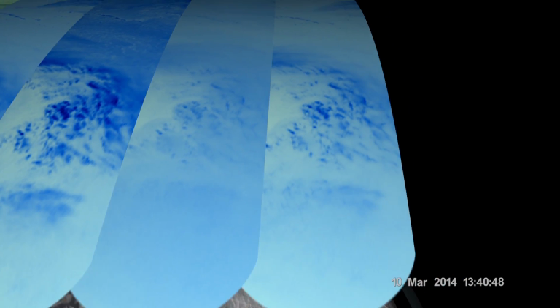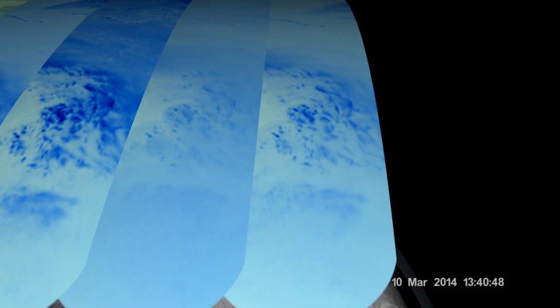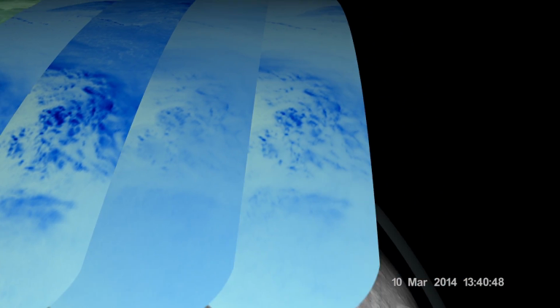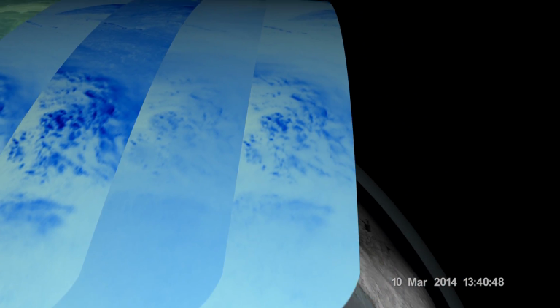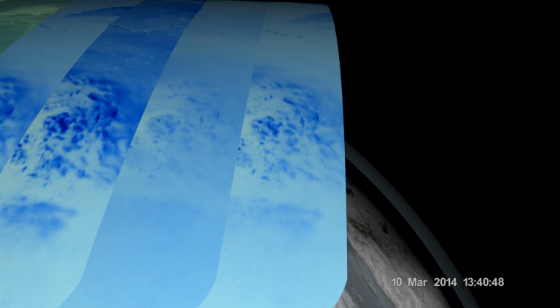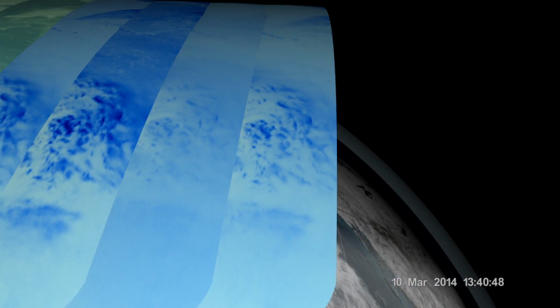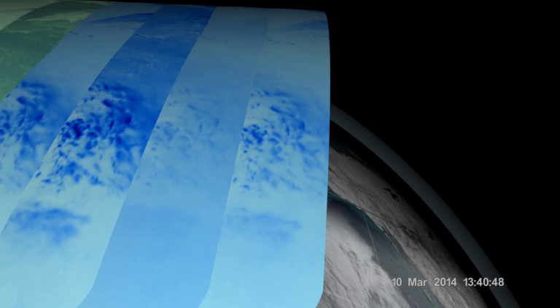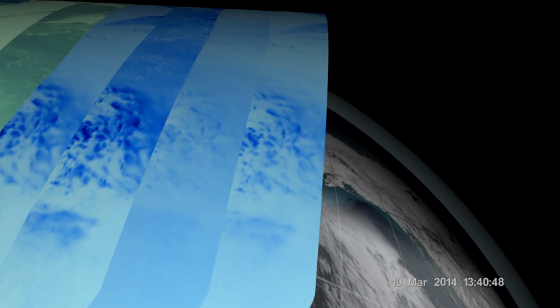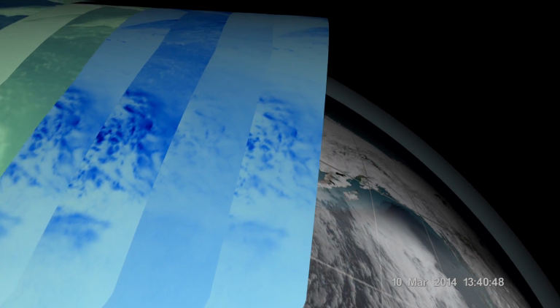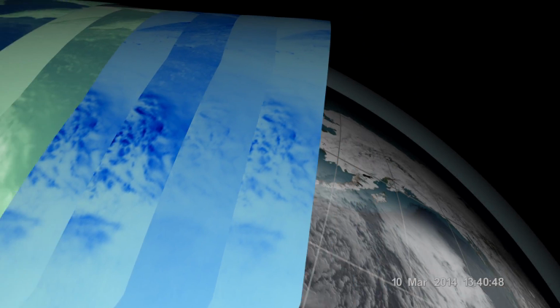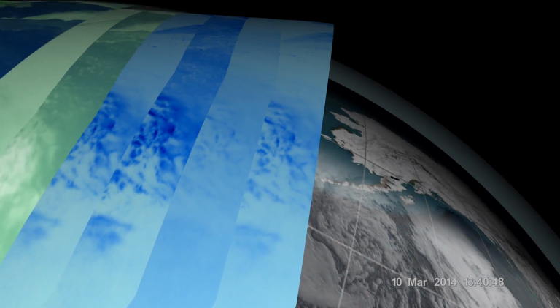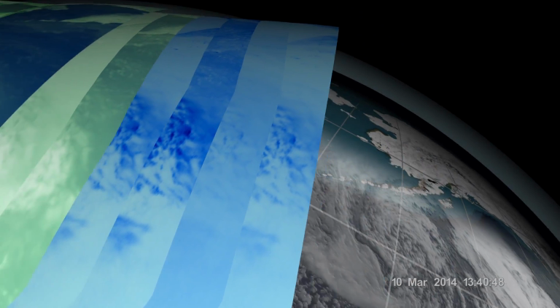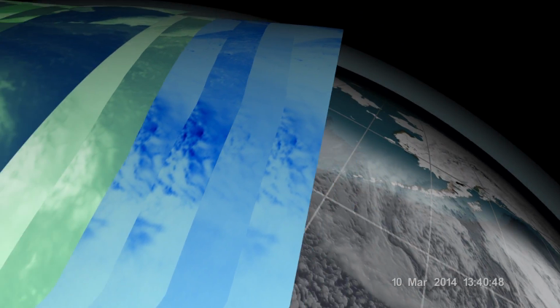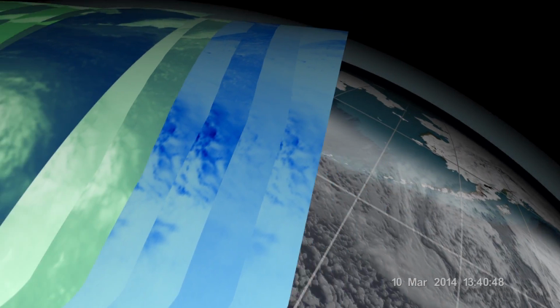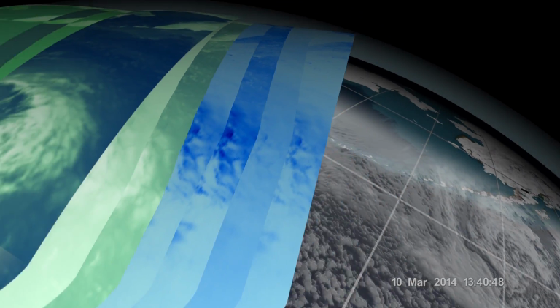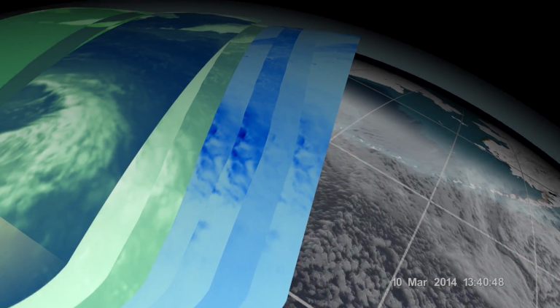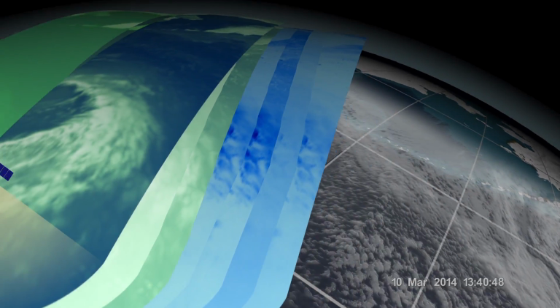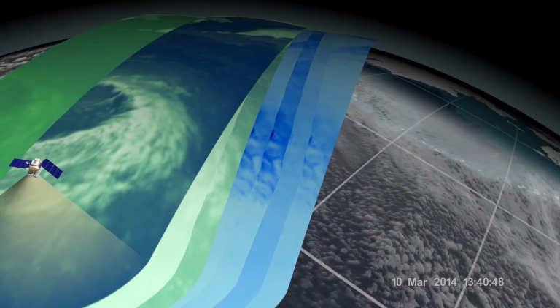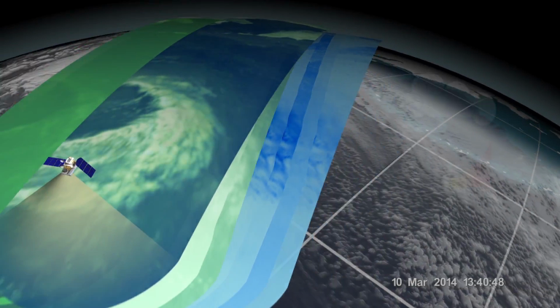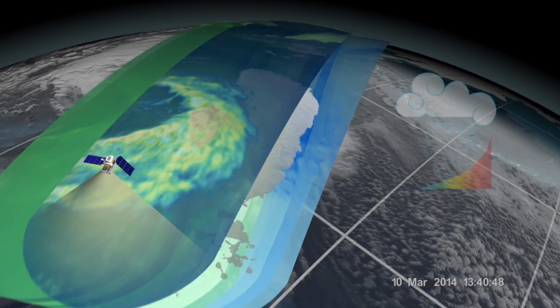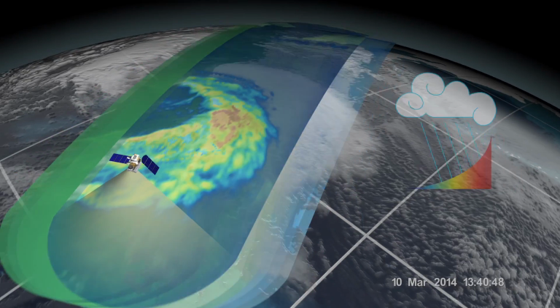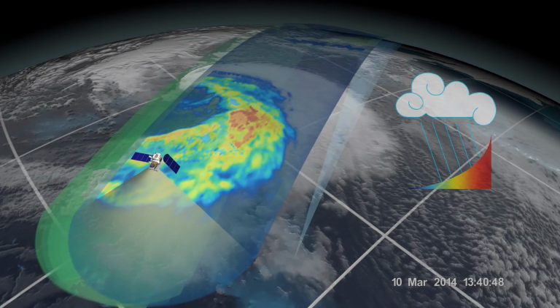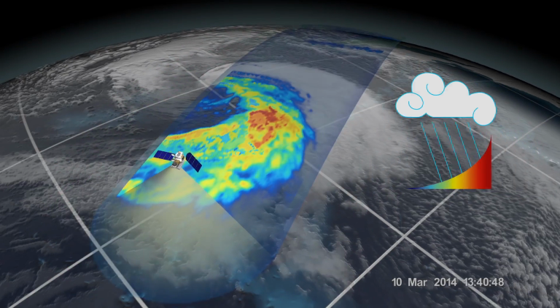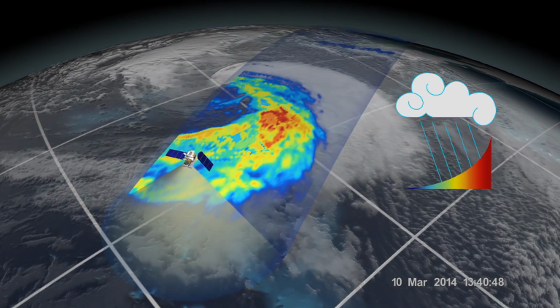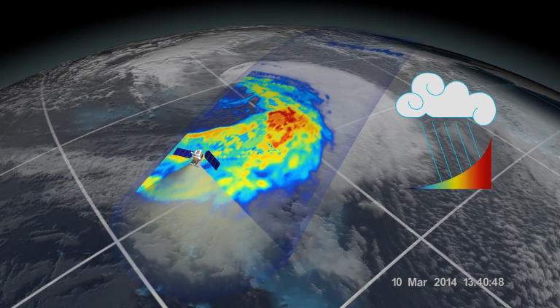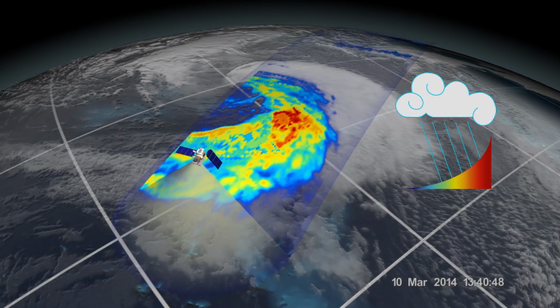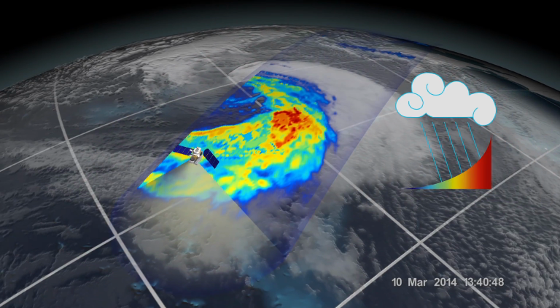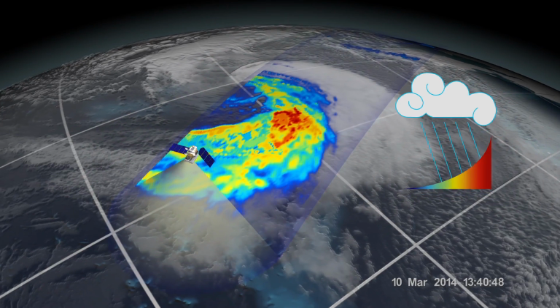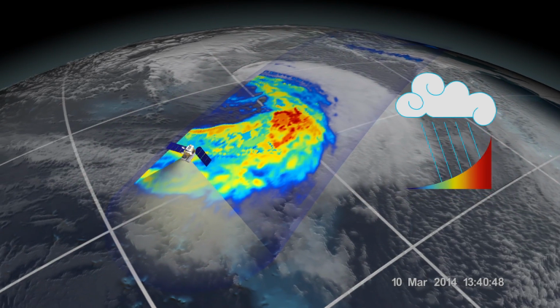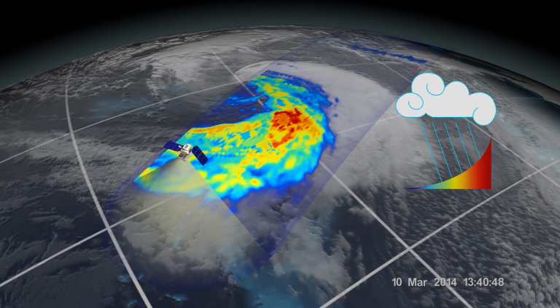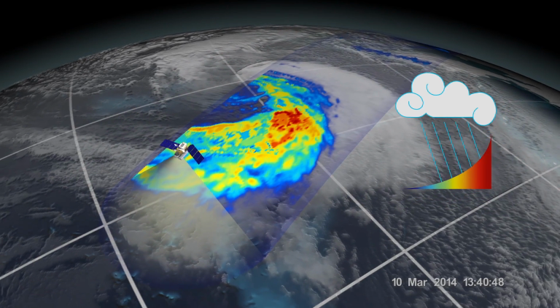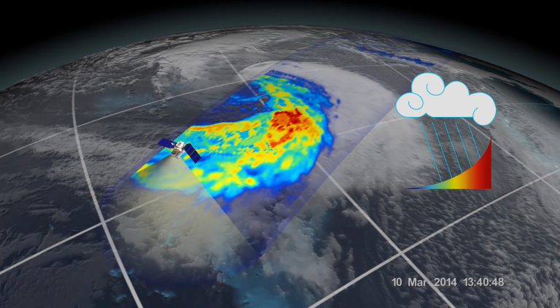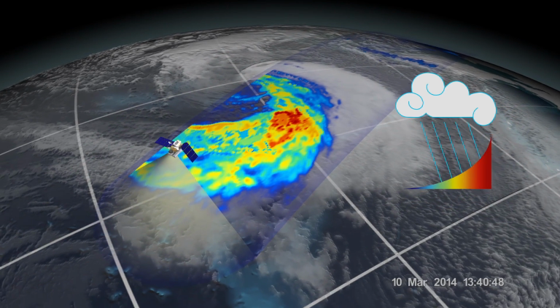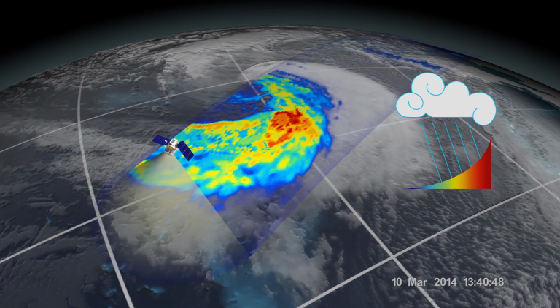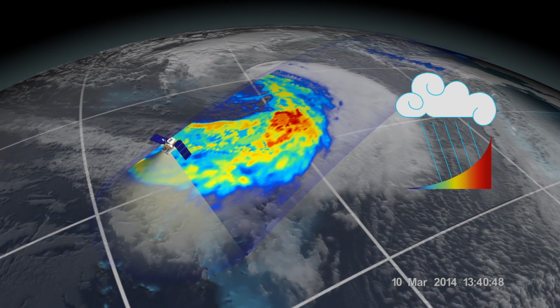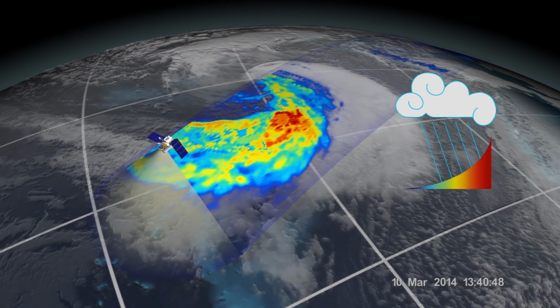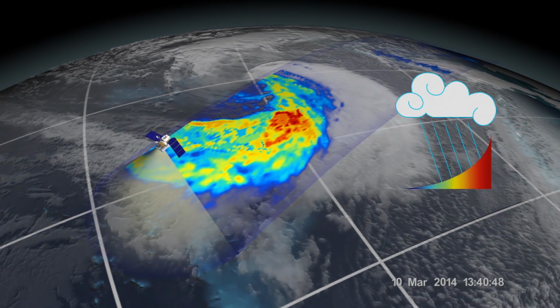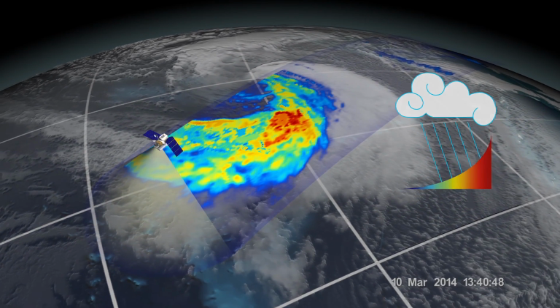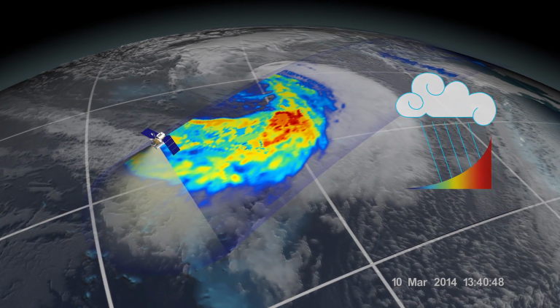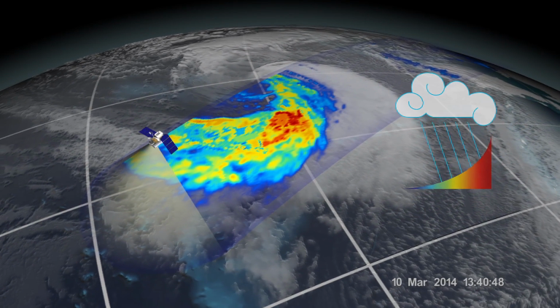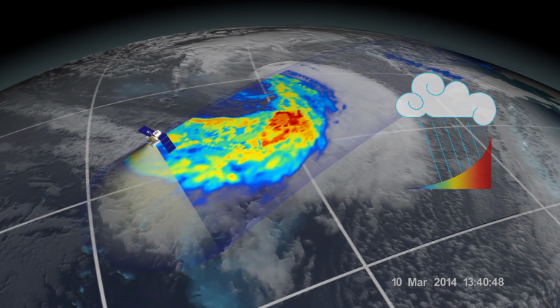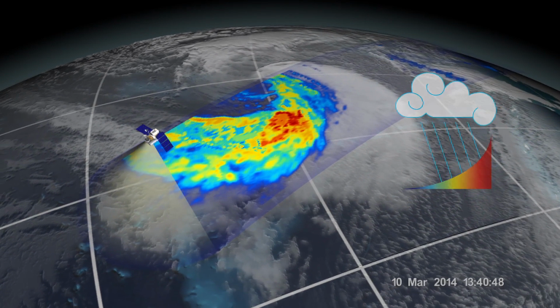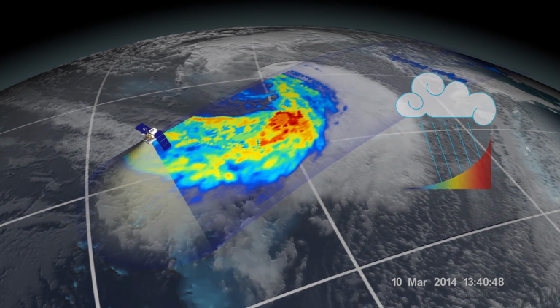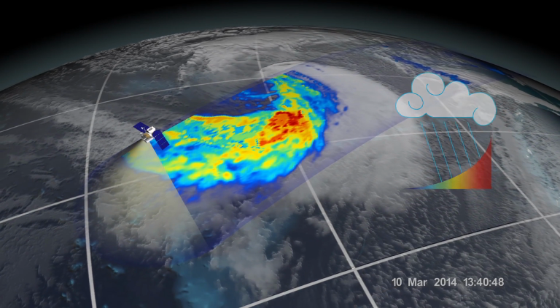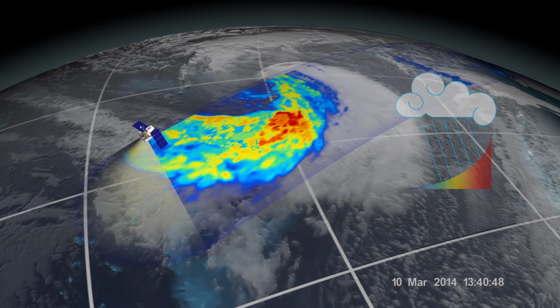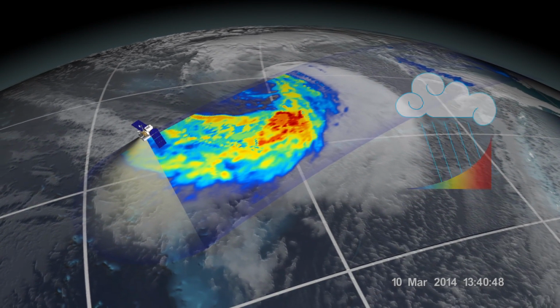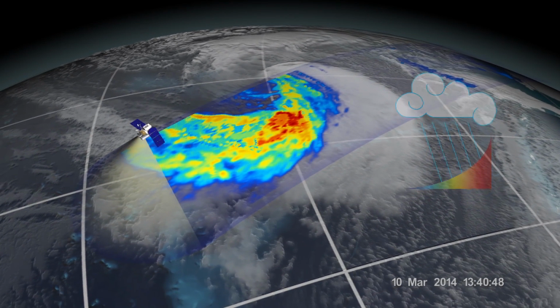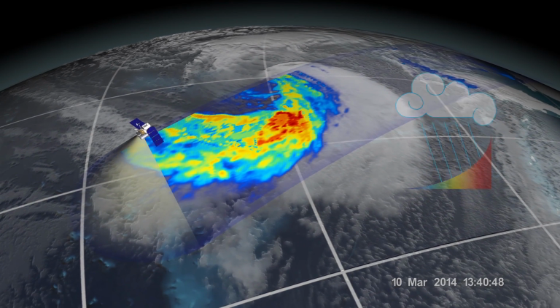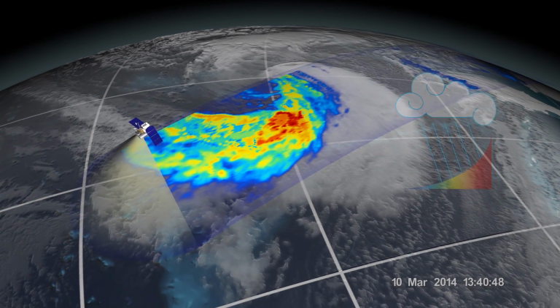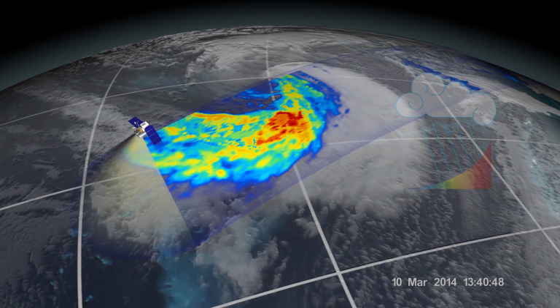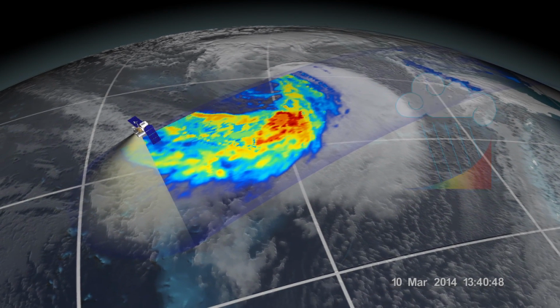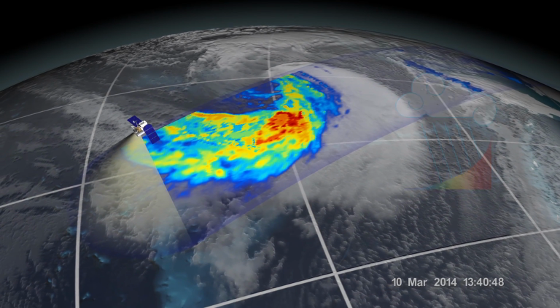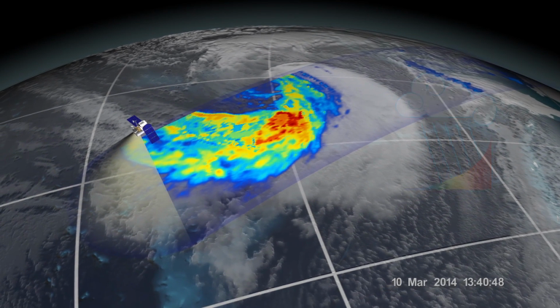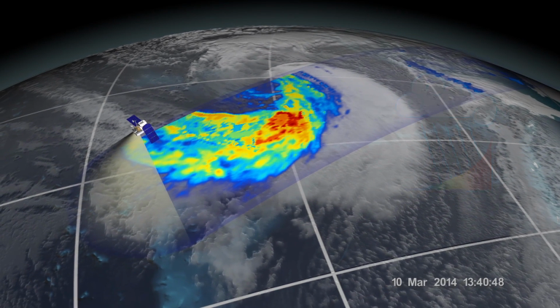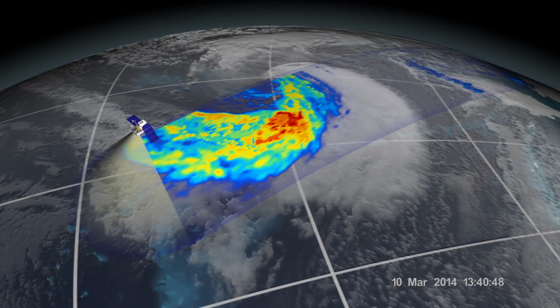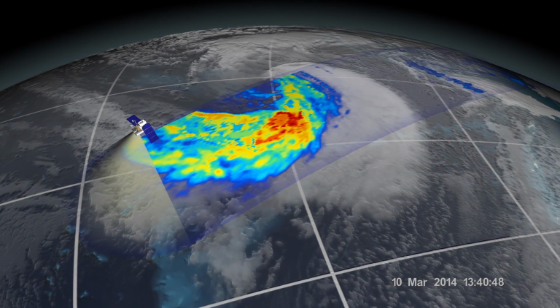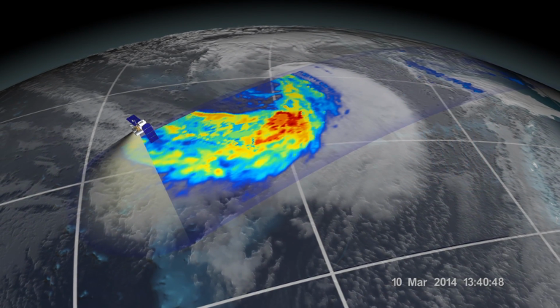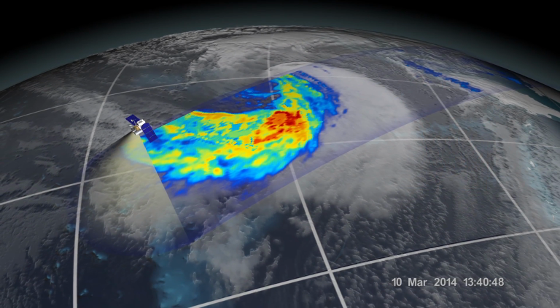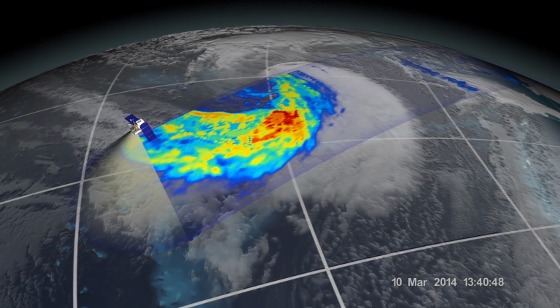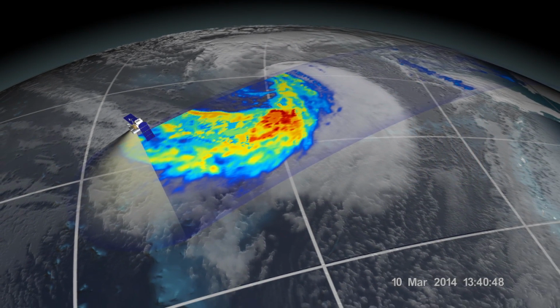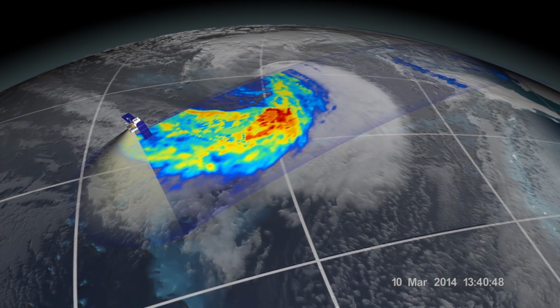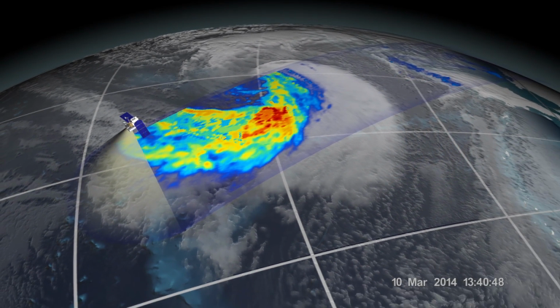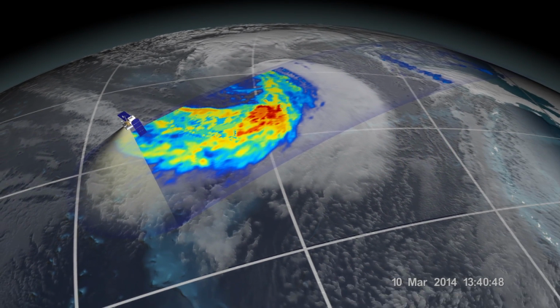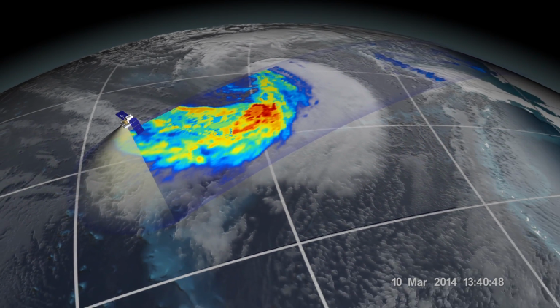Scientific algorithms then translate the GMI's brightness temperature data into more meaningful products, such as rain rates.